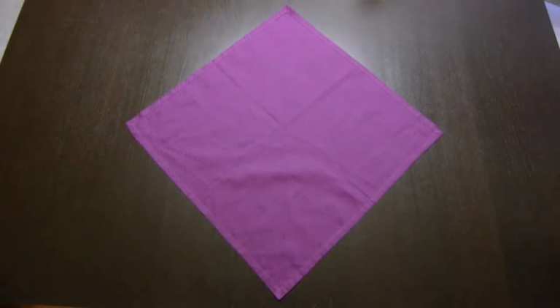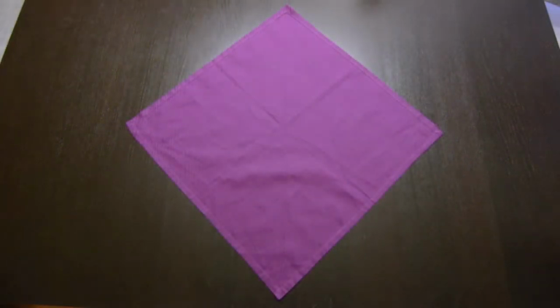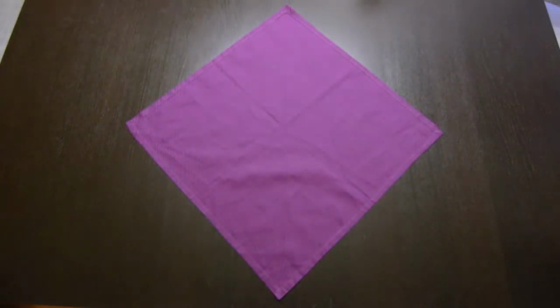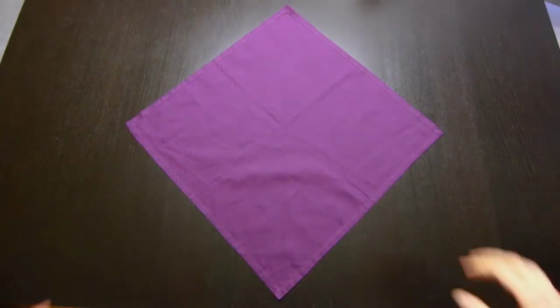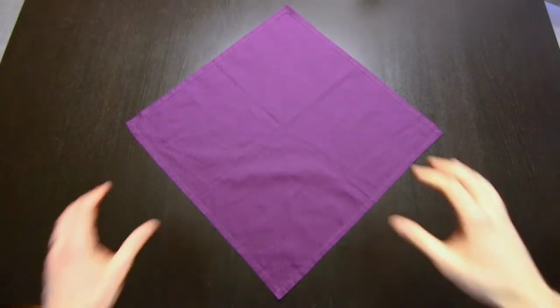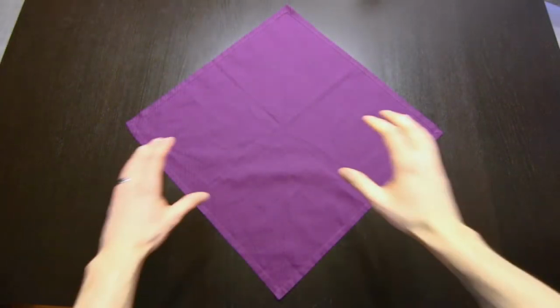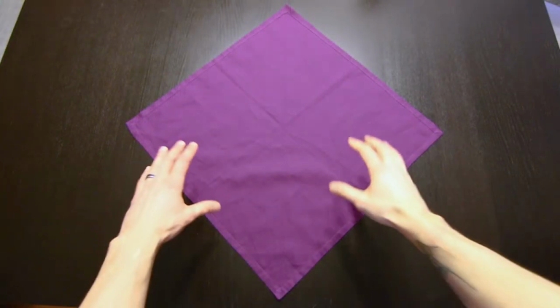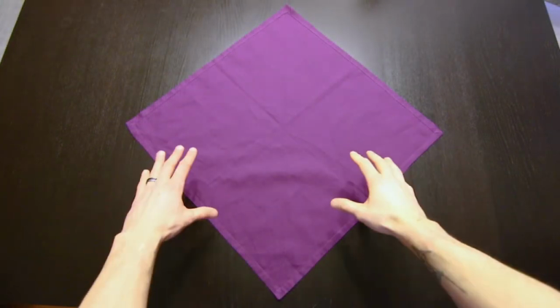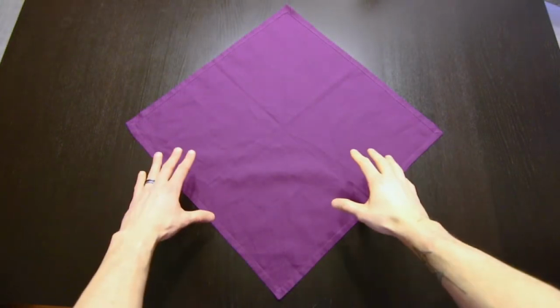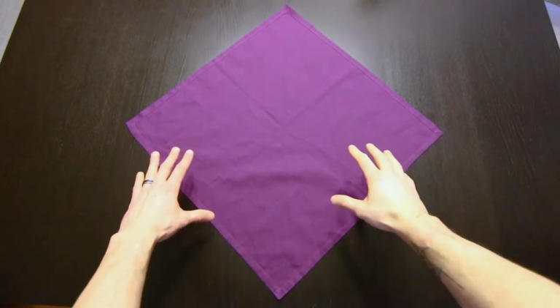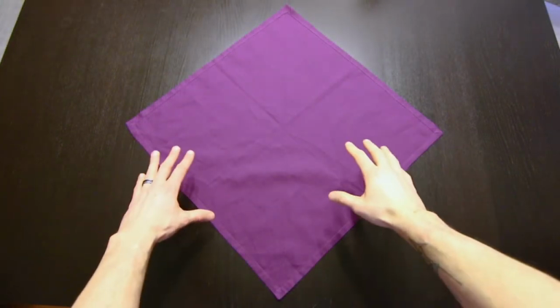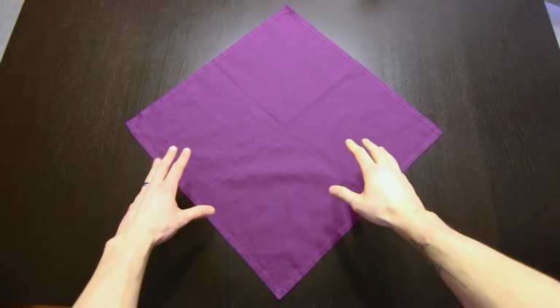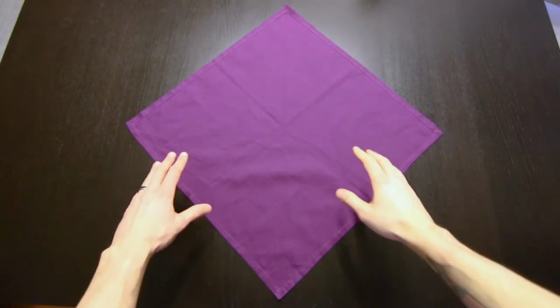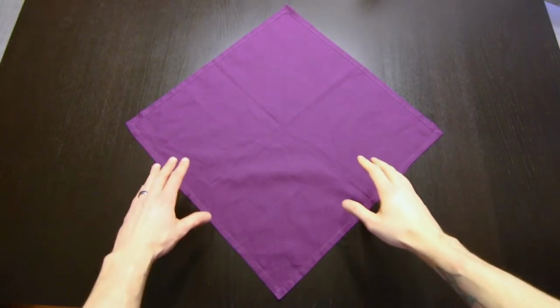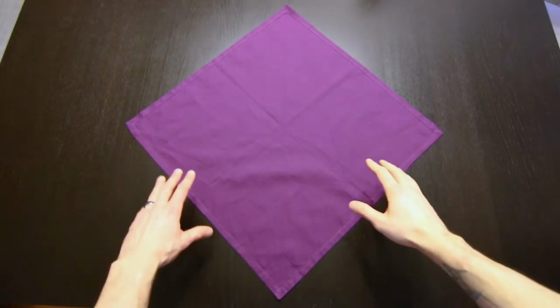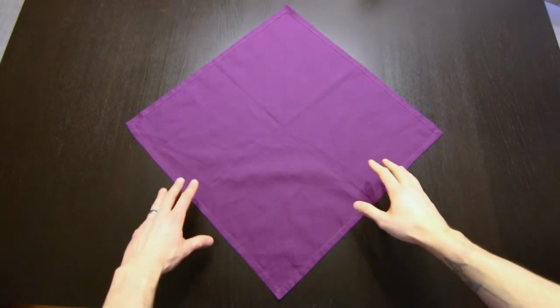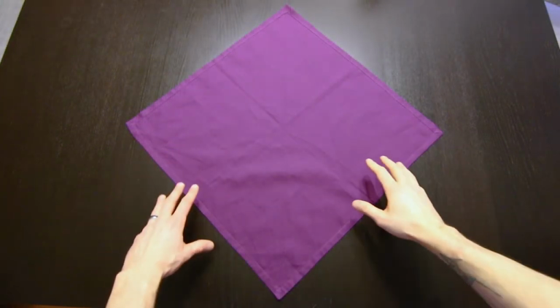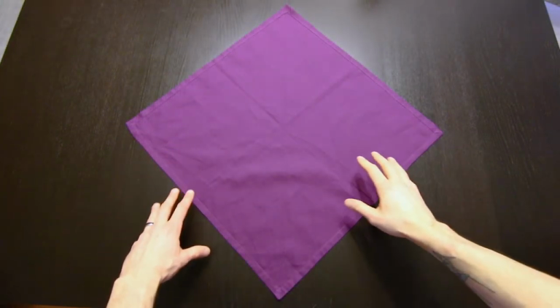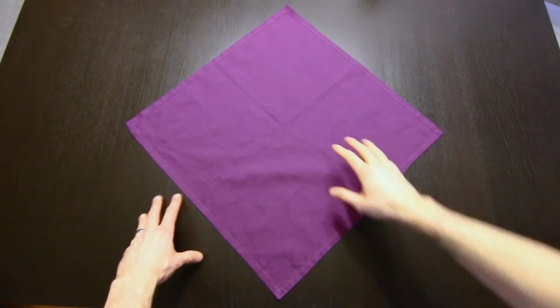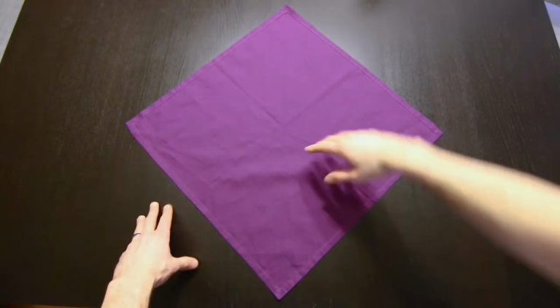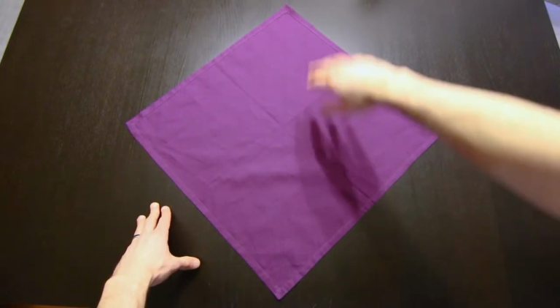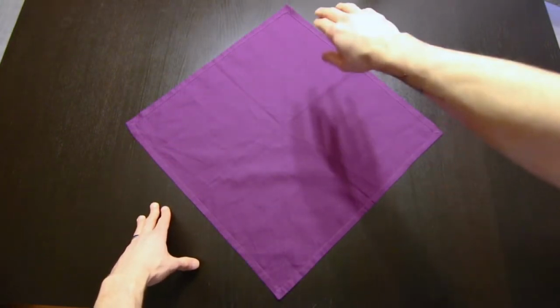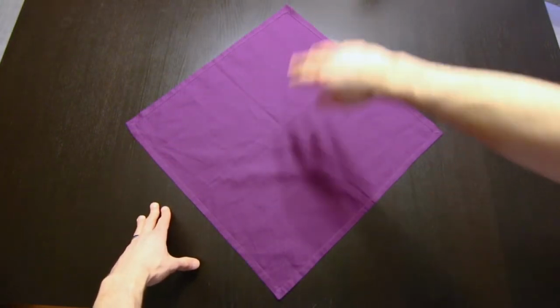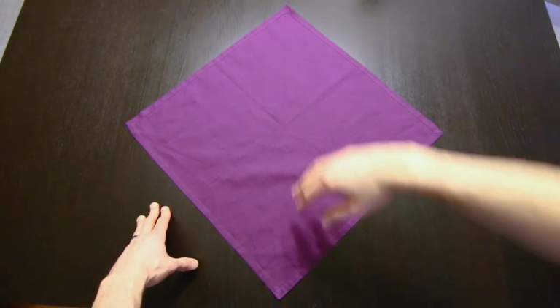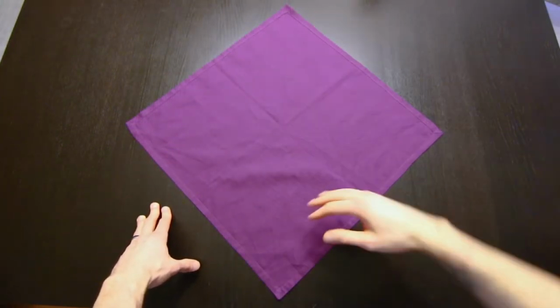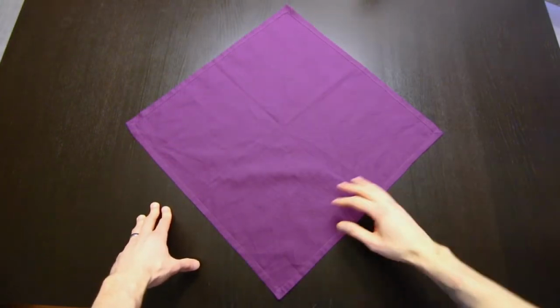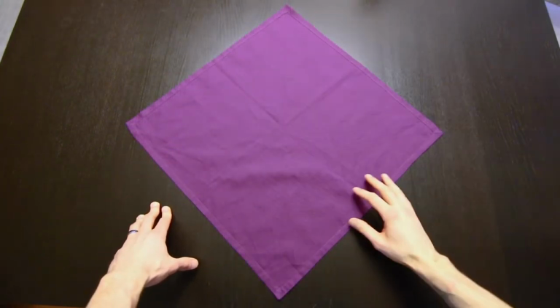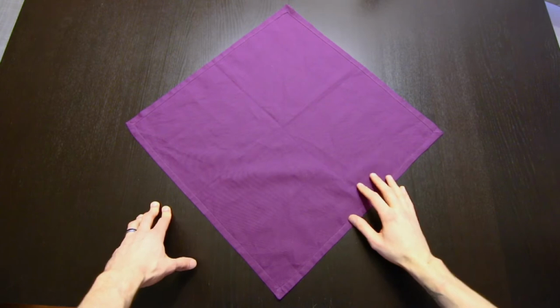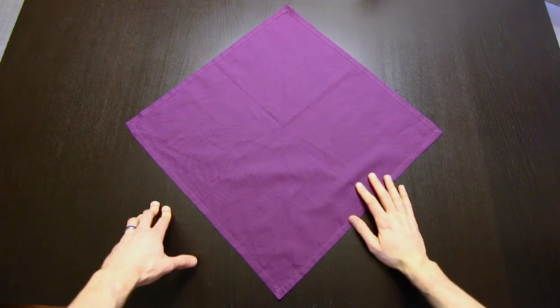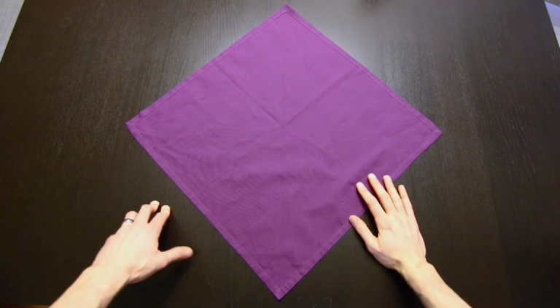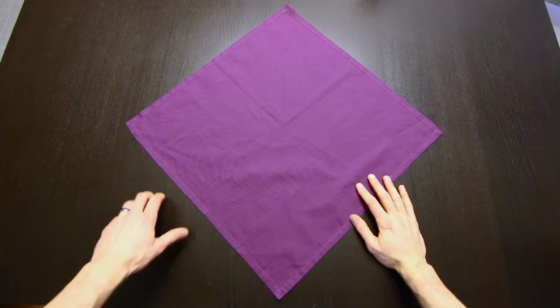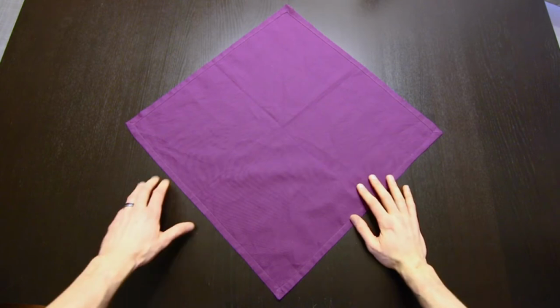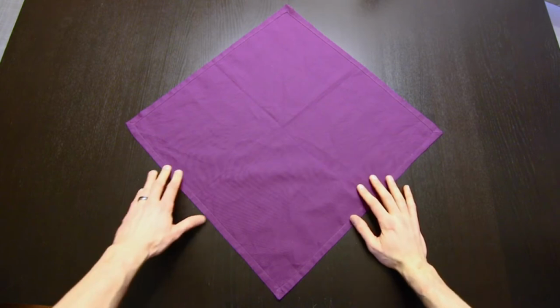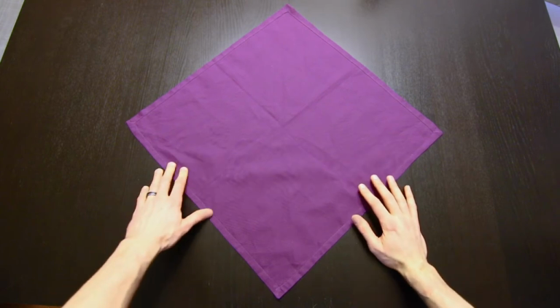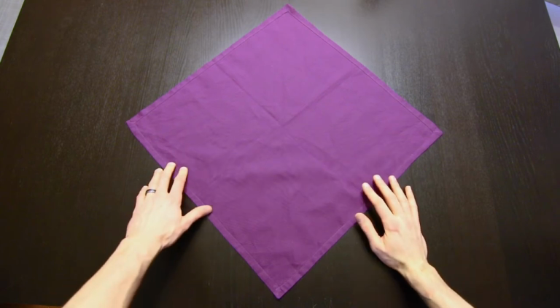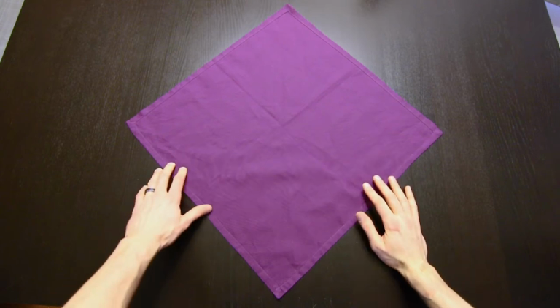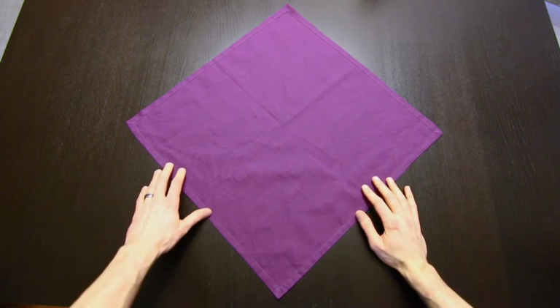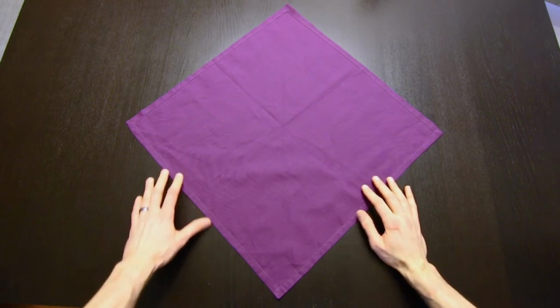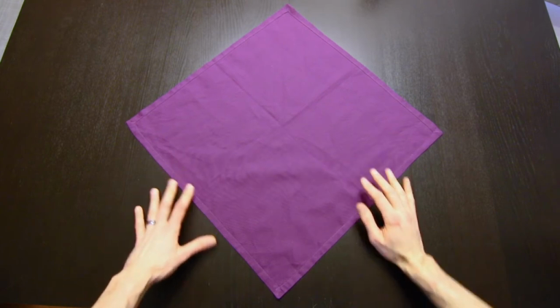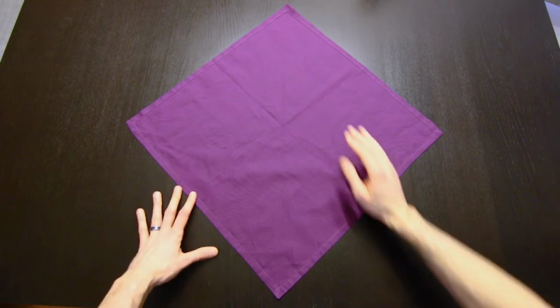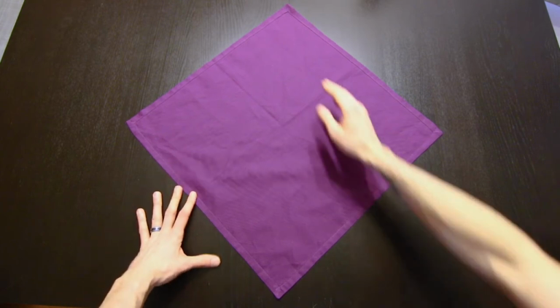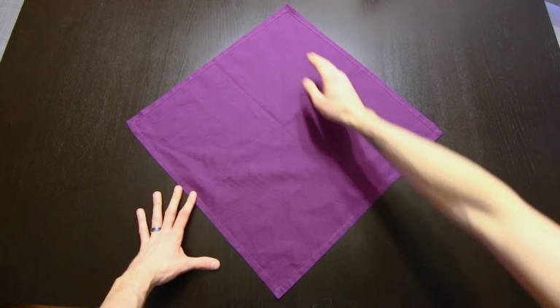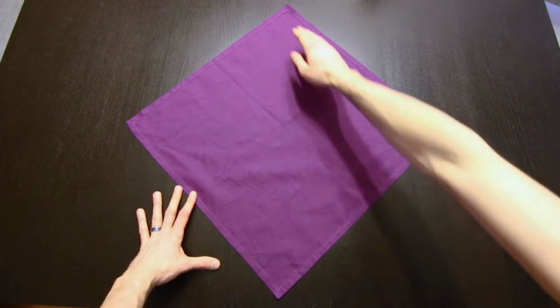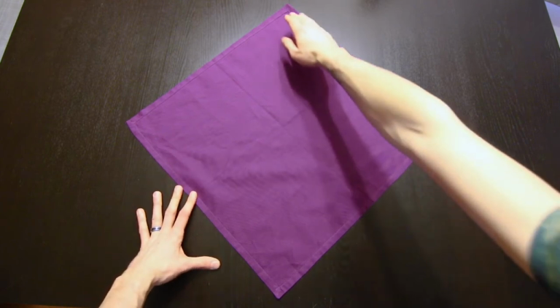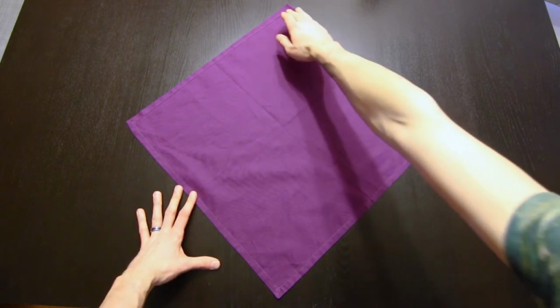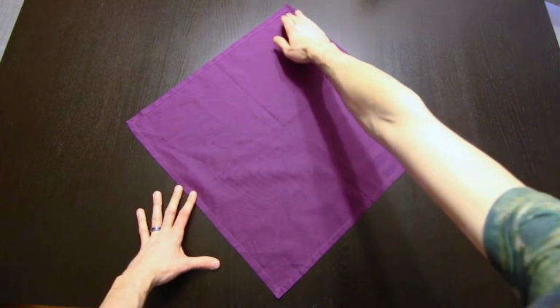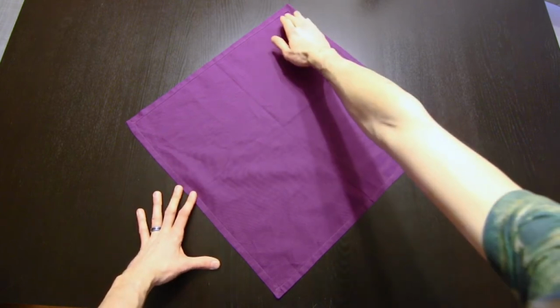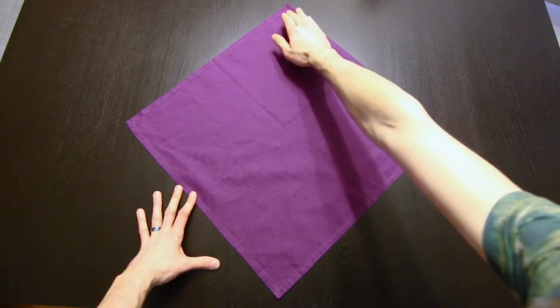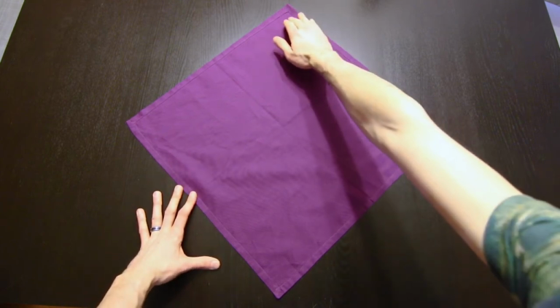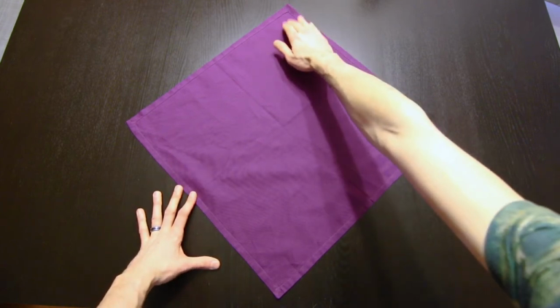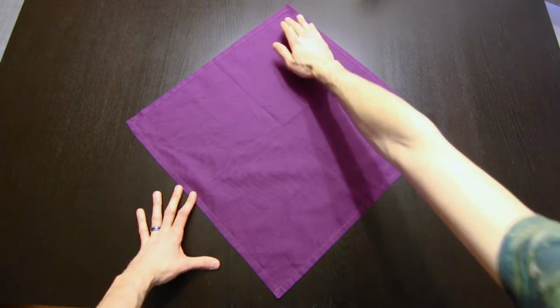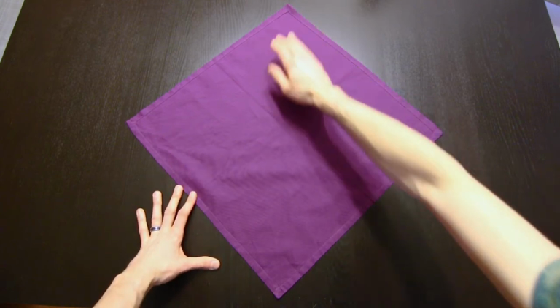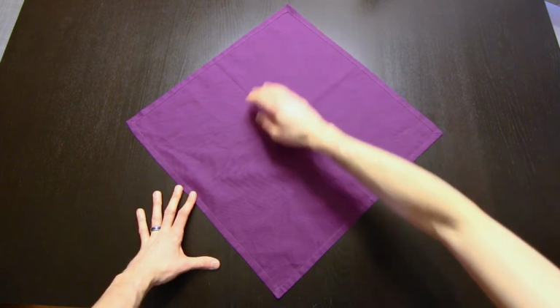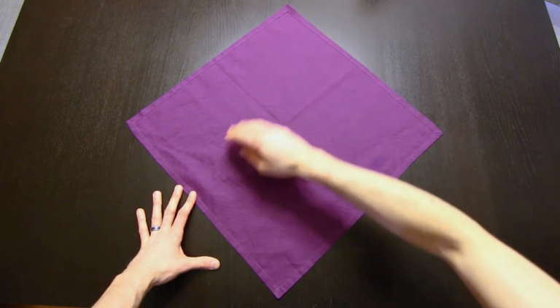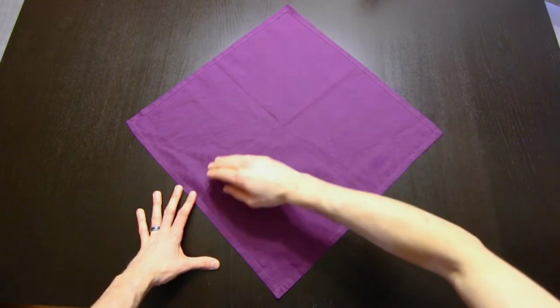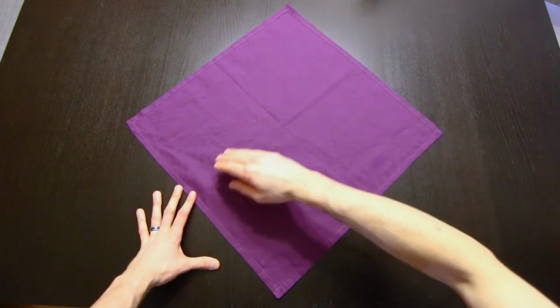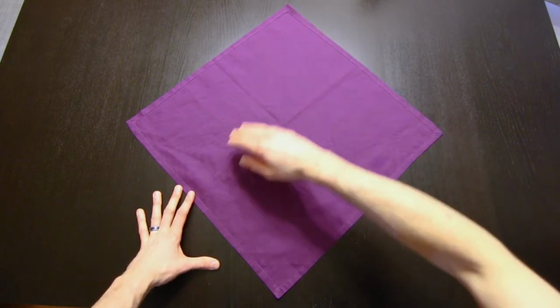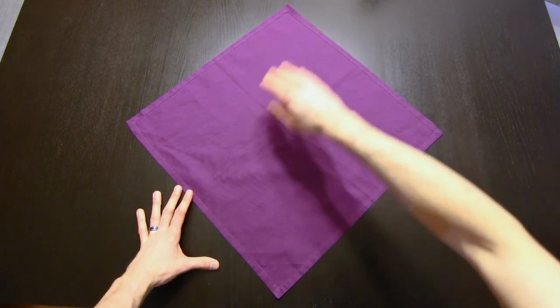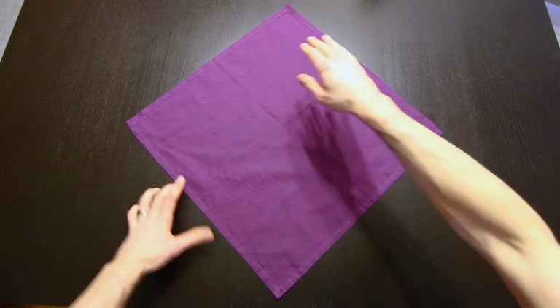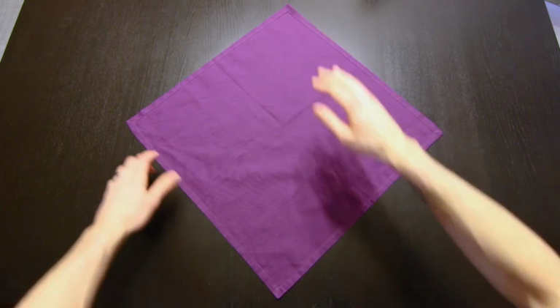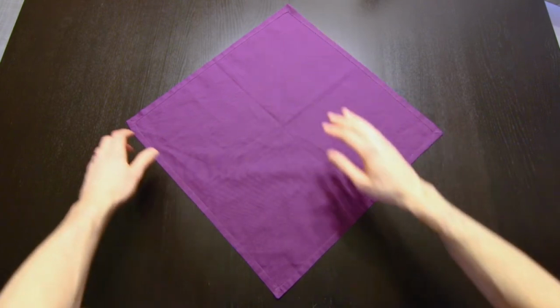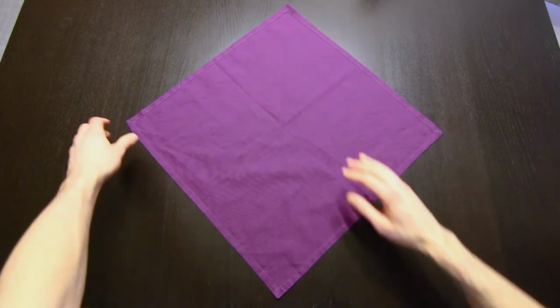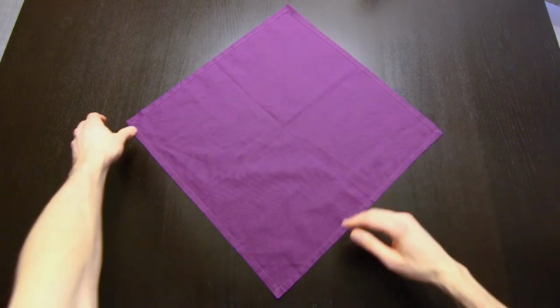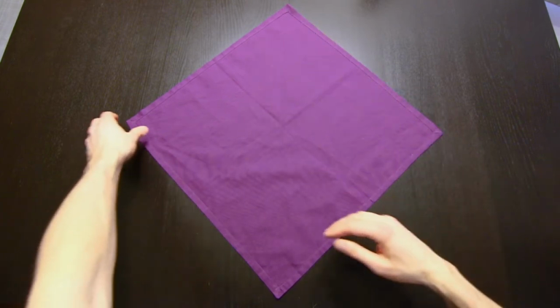We'll start with the napkin oriented diagonally, and then we're going to trisect the angle up top, so we'll fold that into thirds.